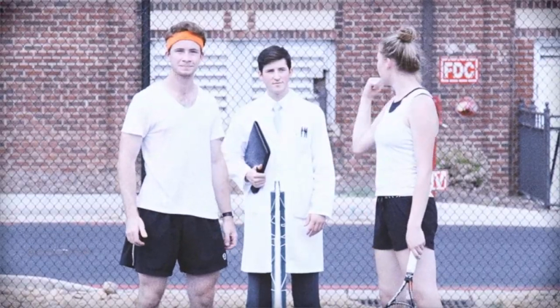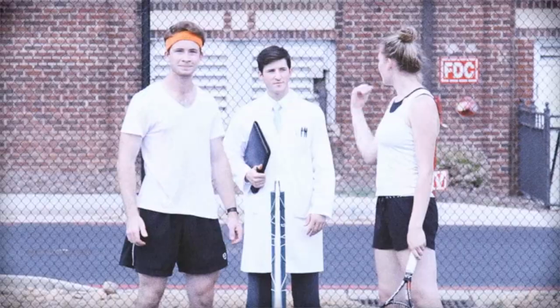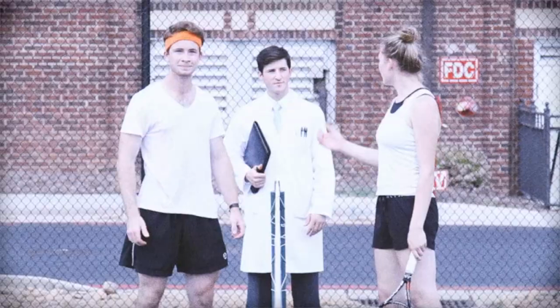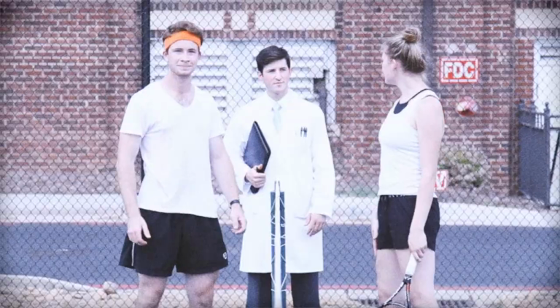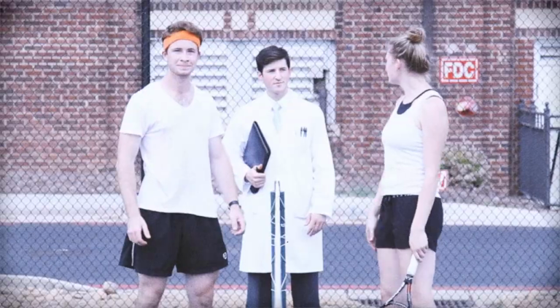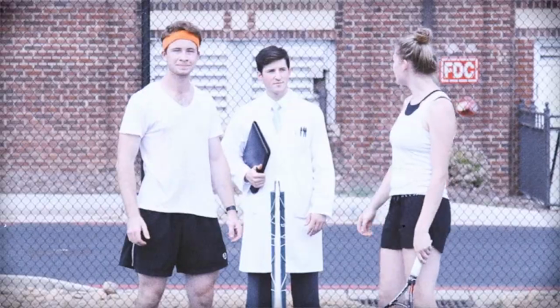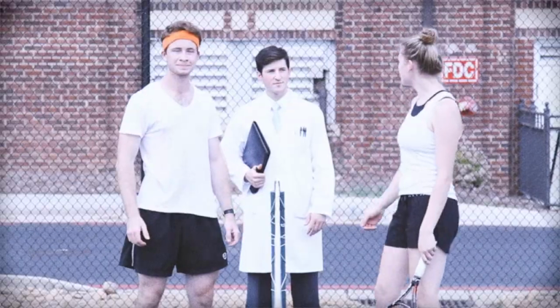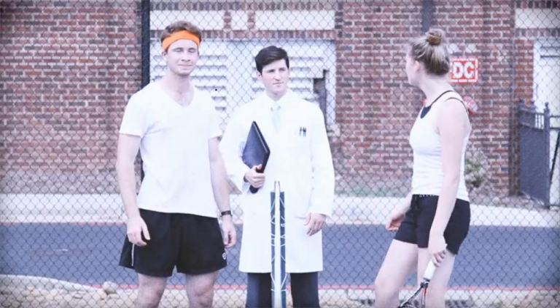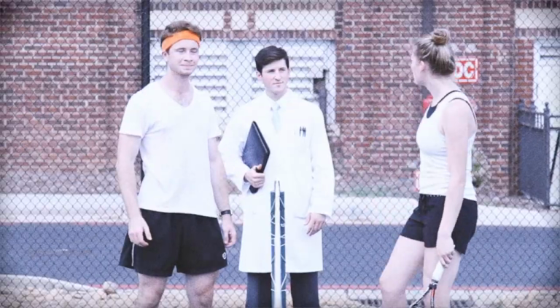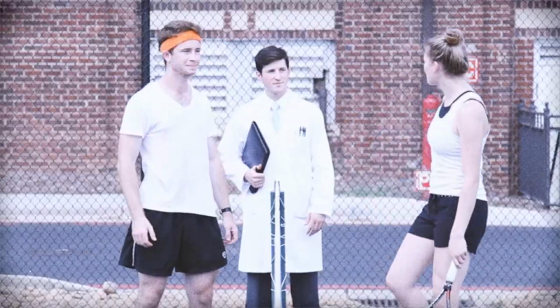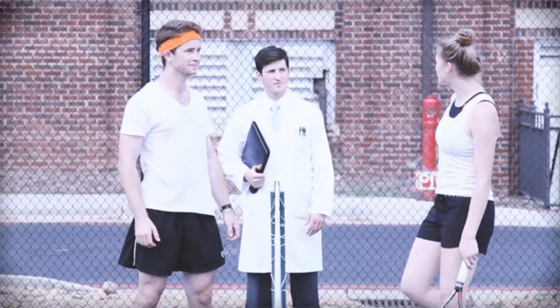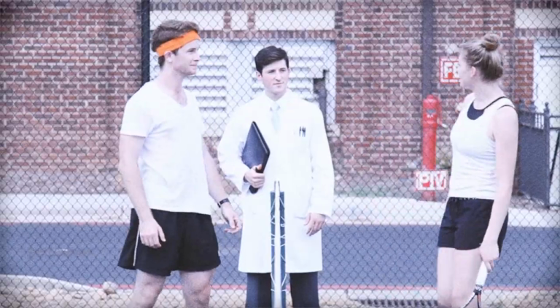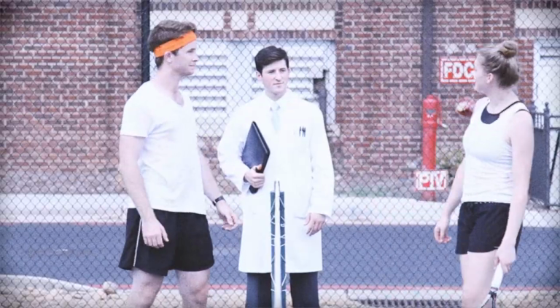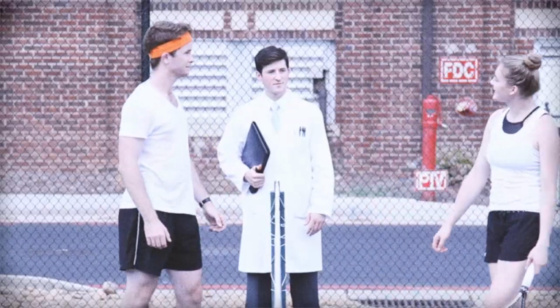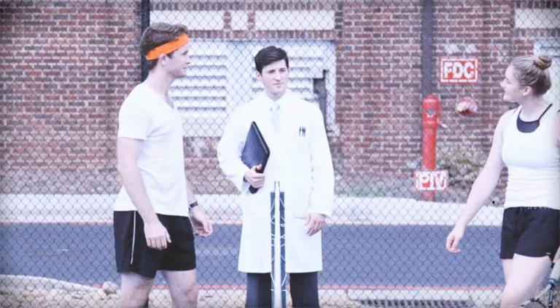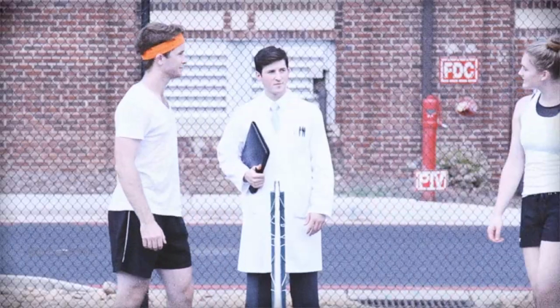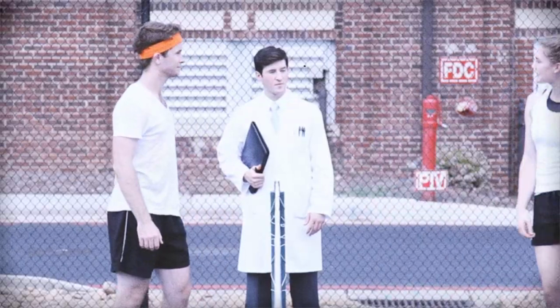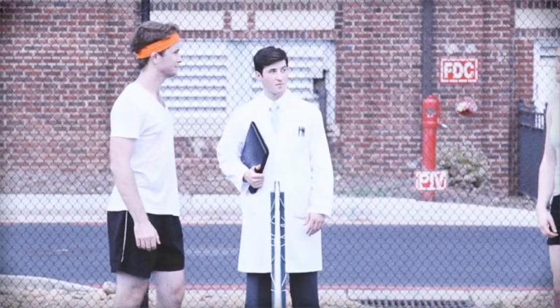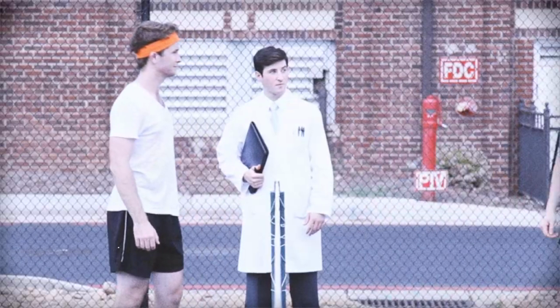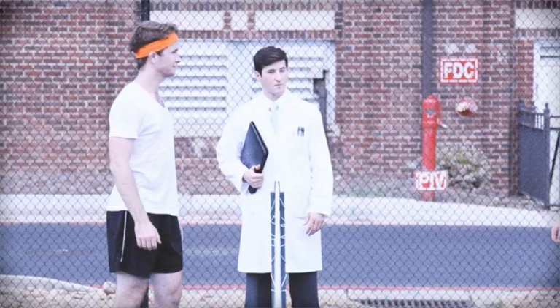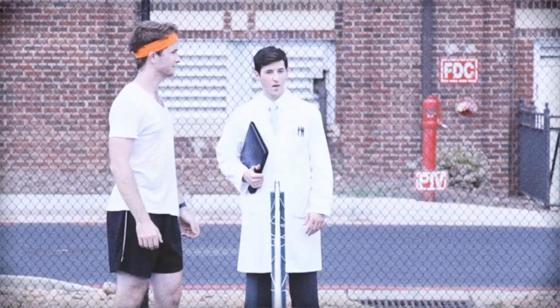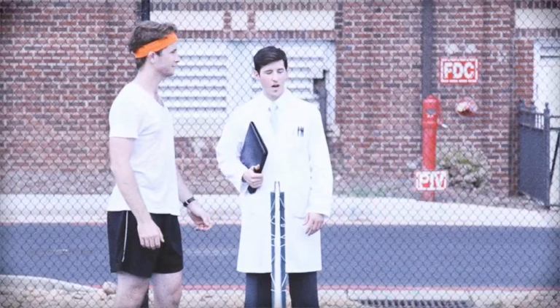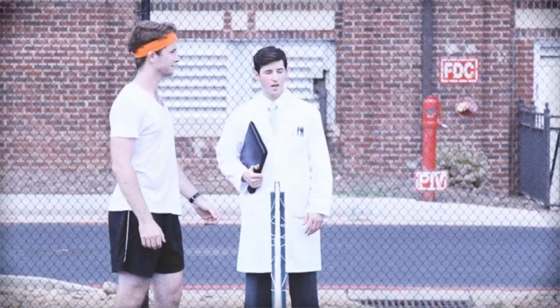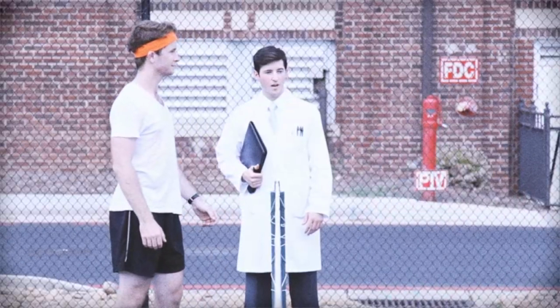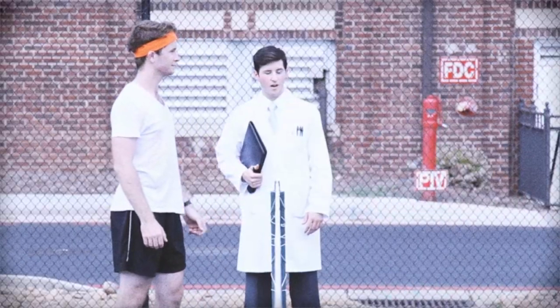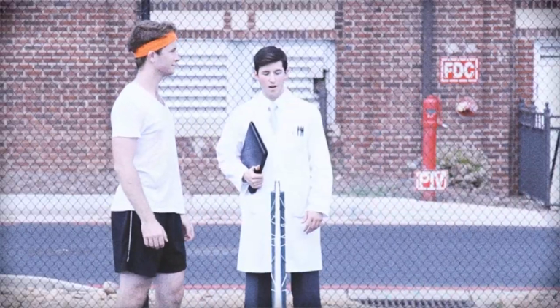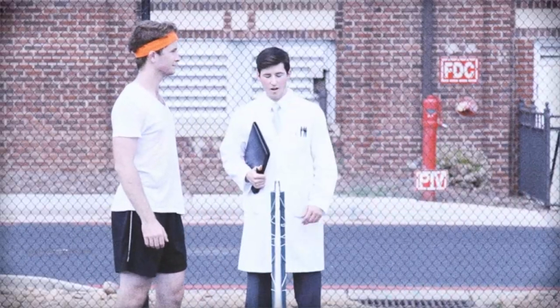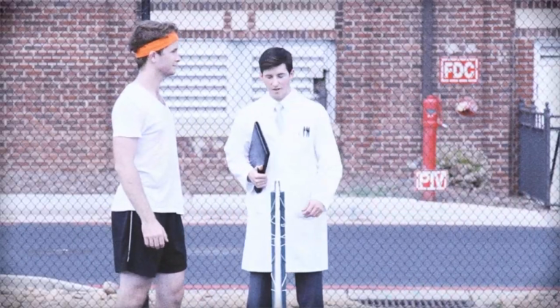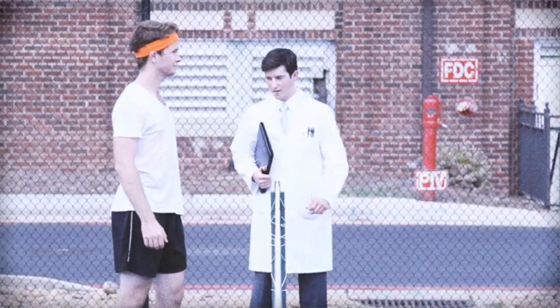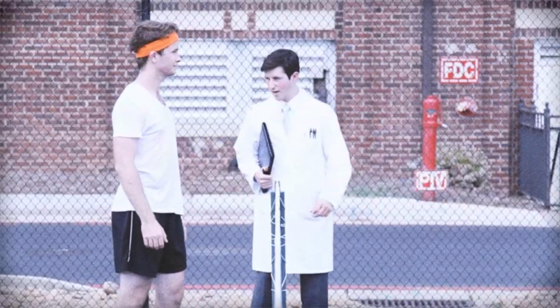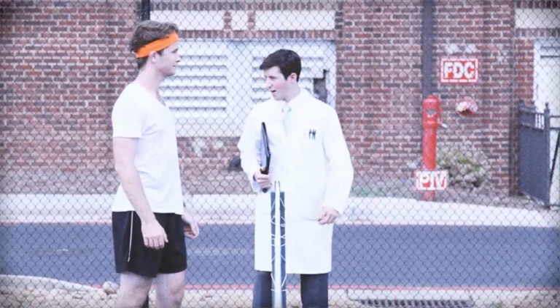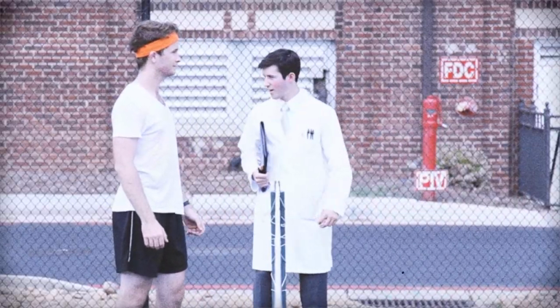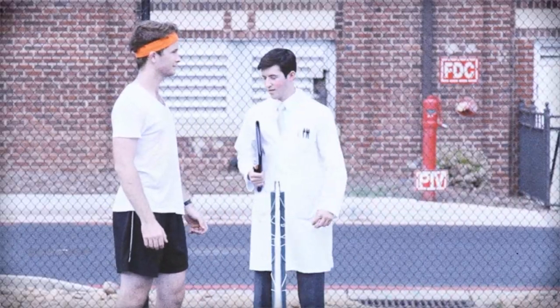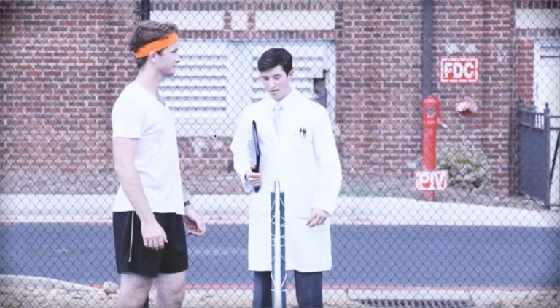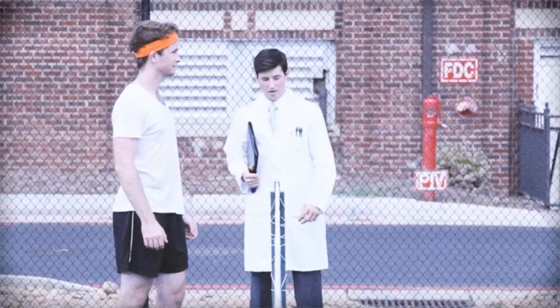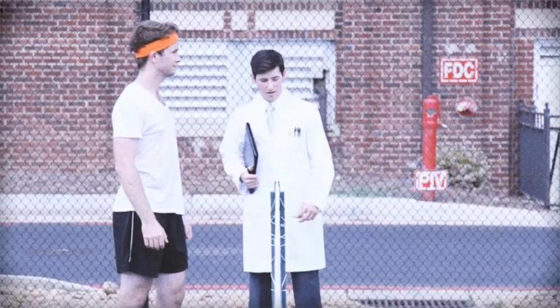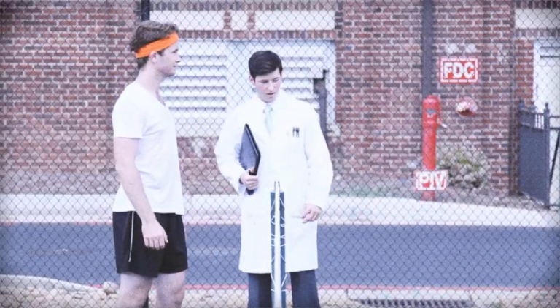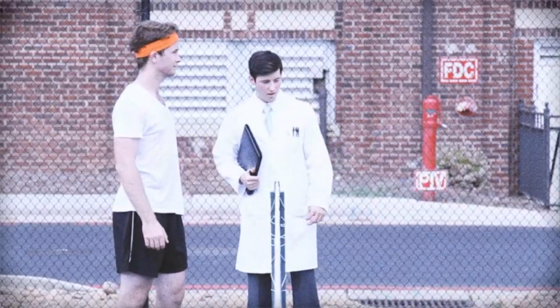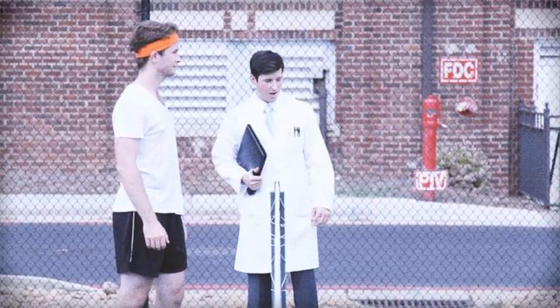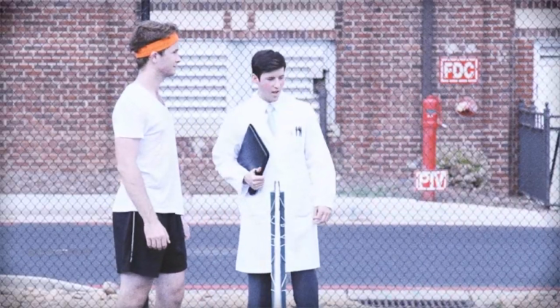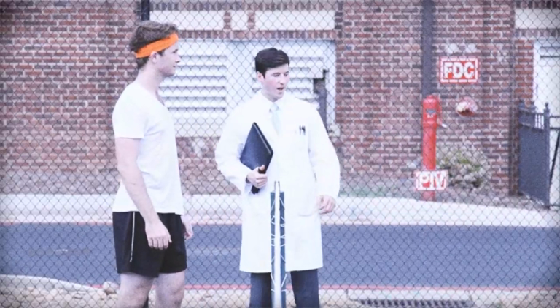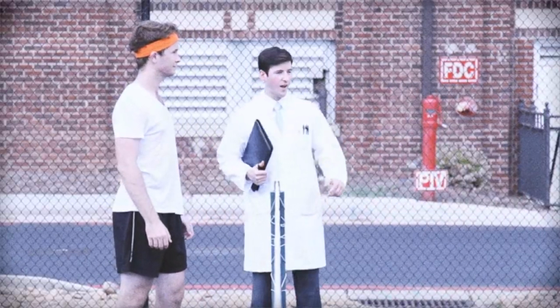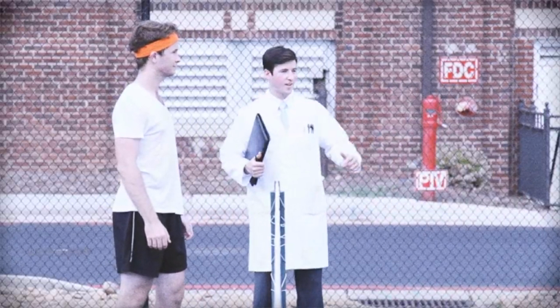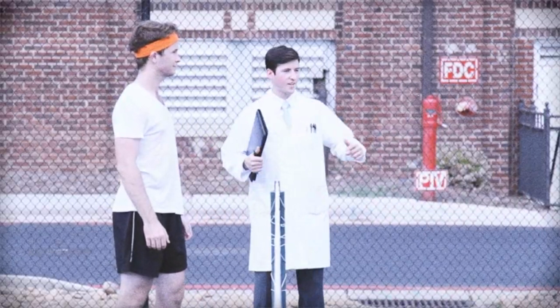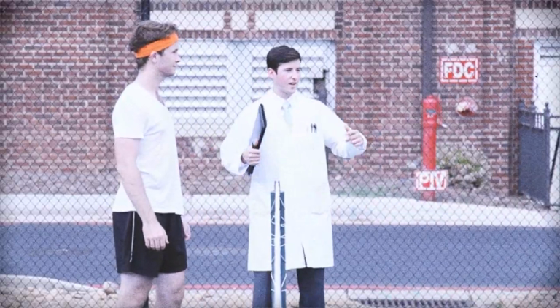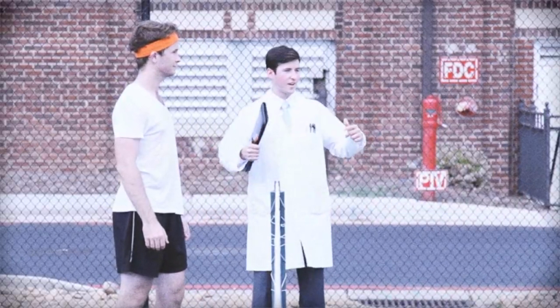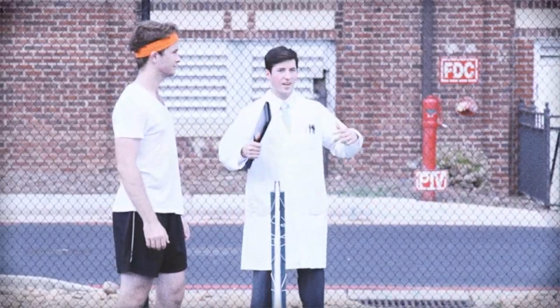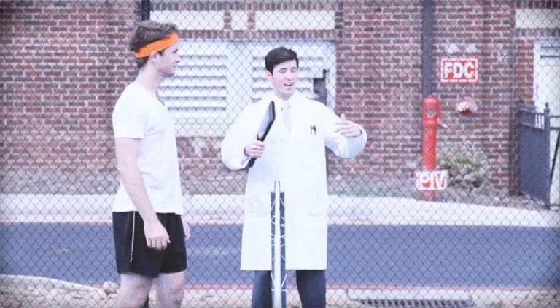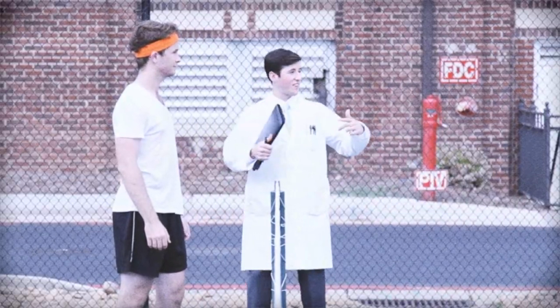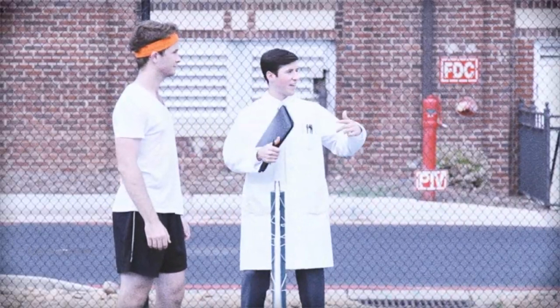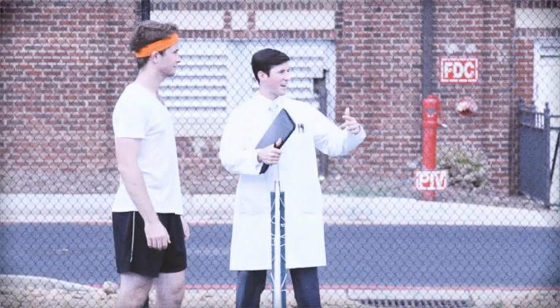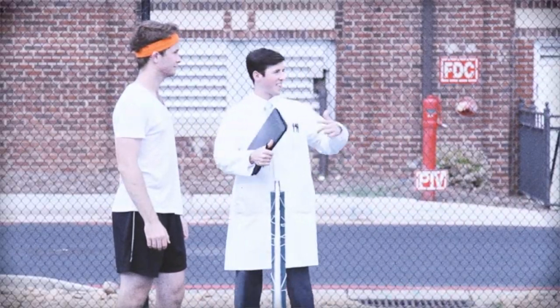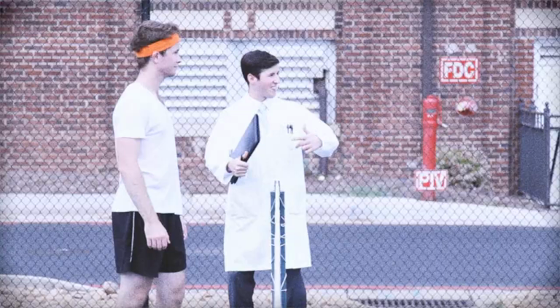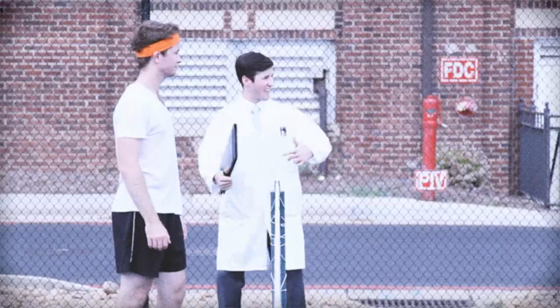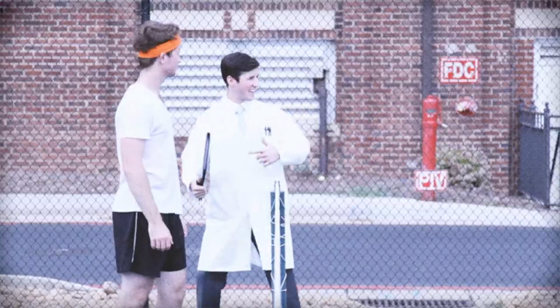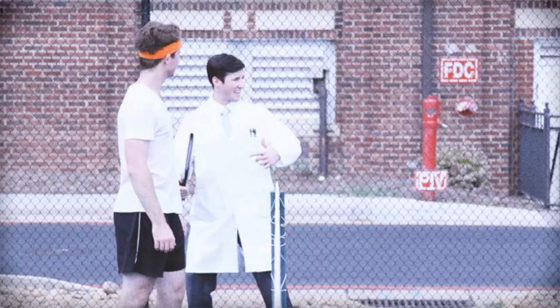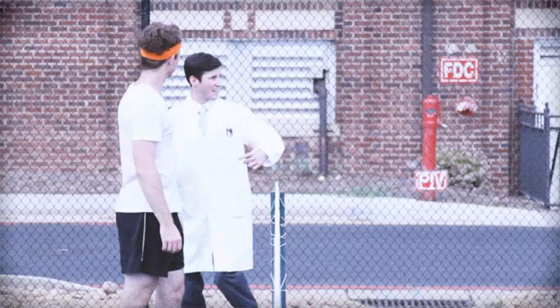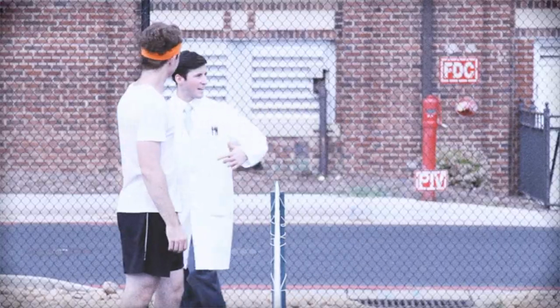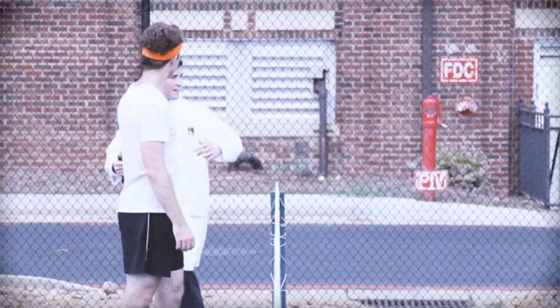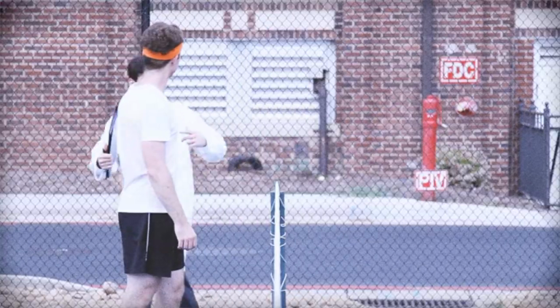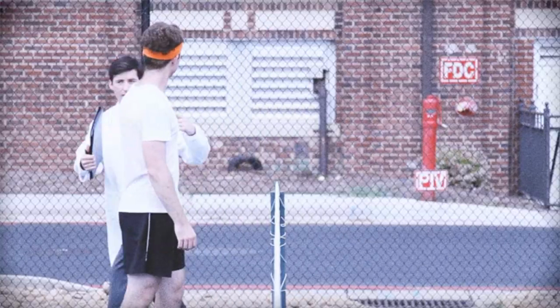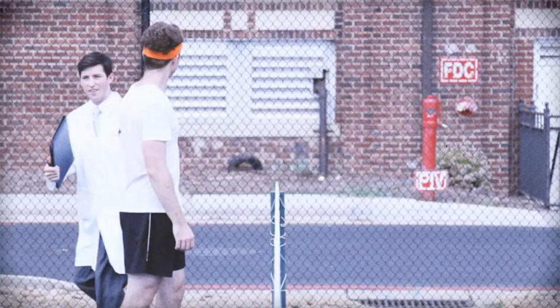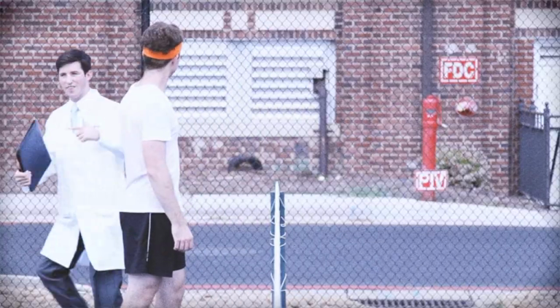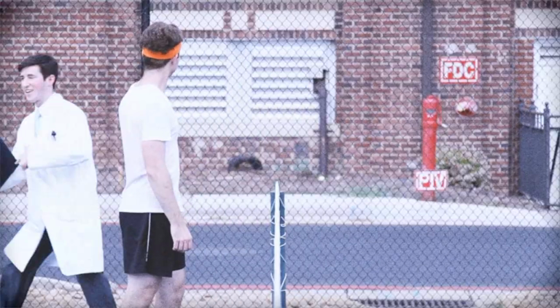All right, David, you have to play next. I — uh — I got a thing.